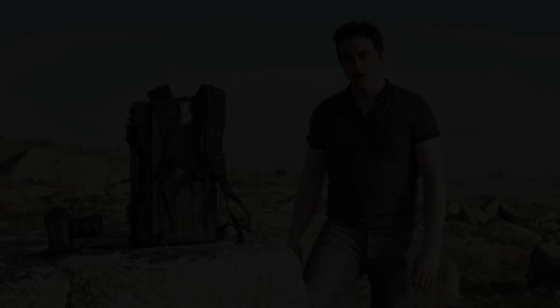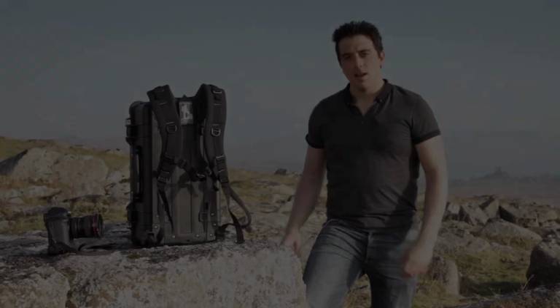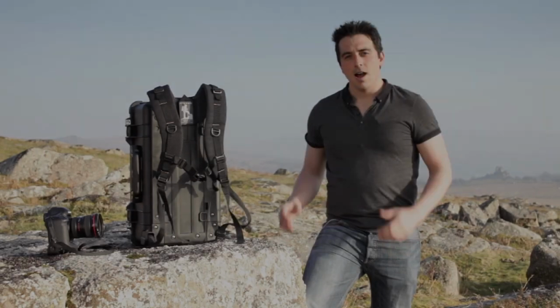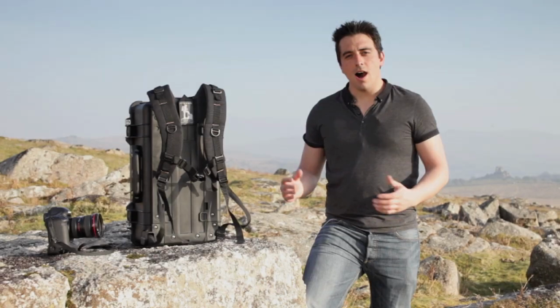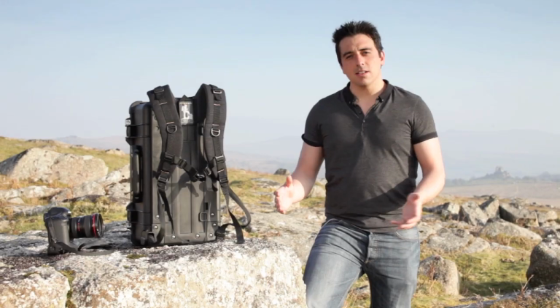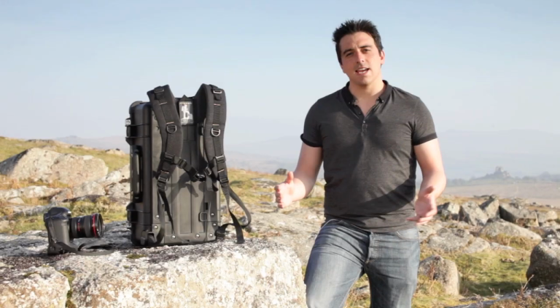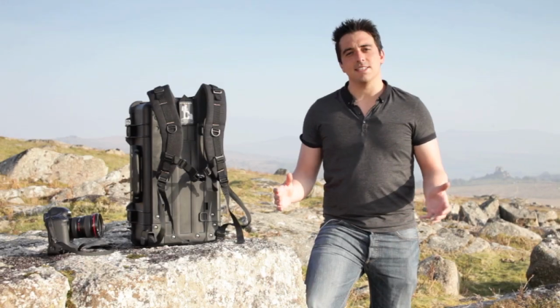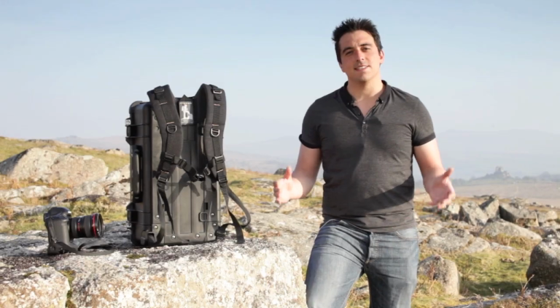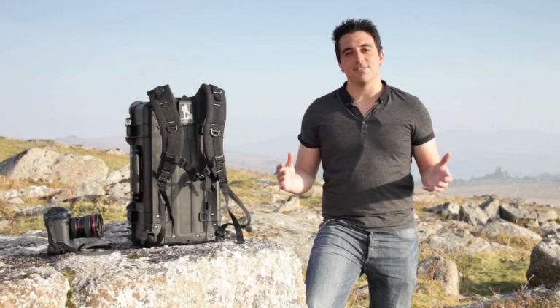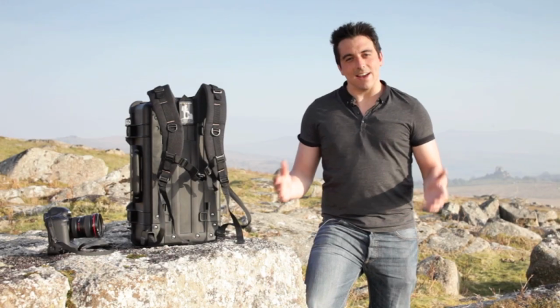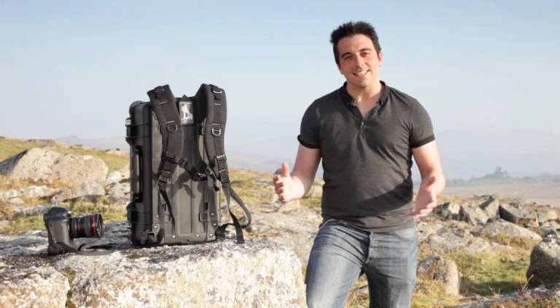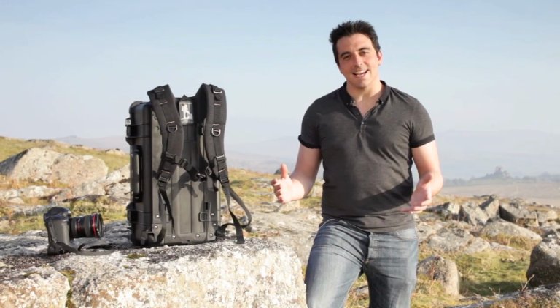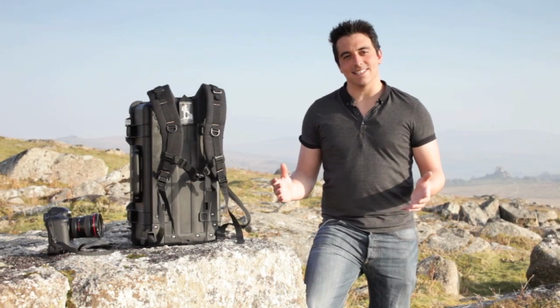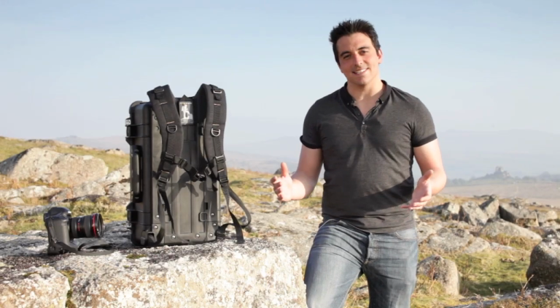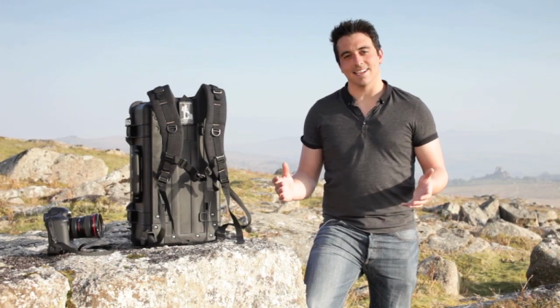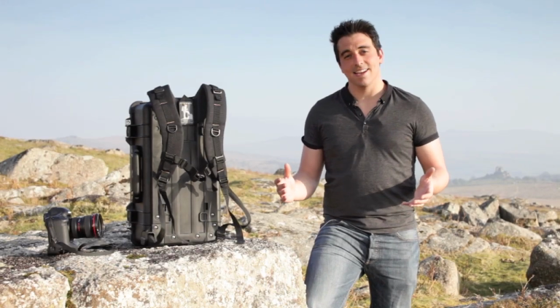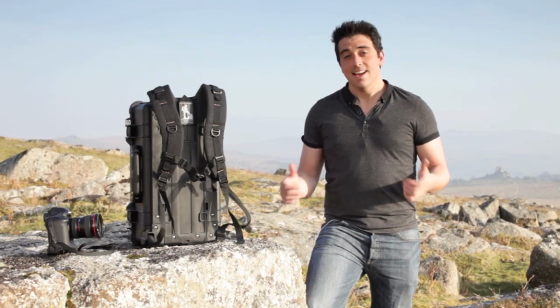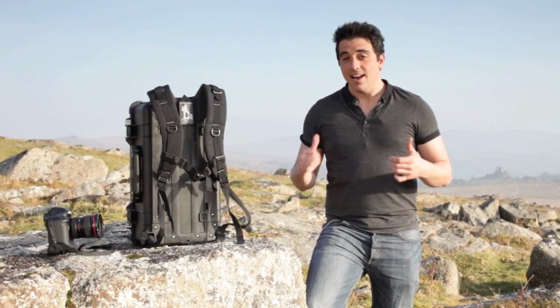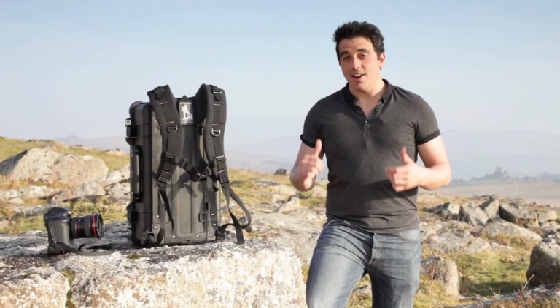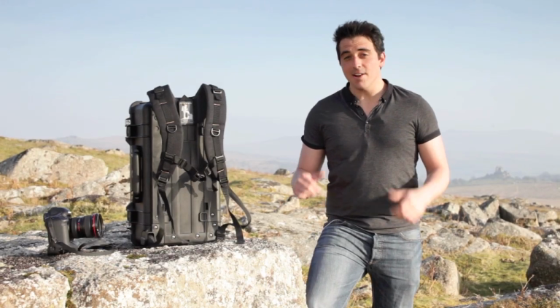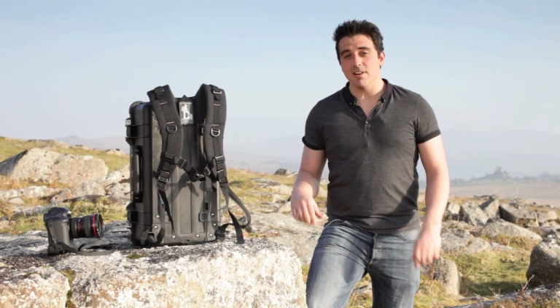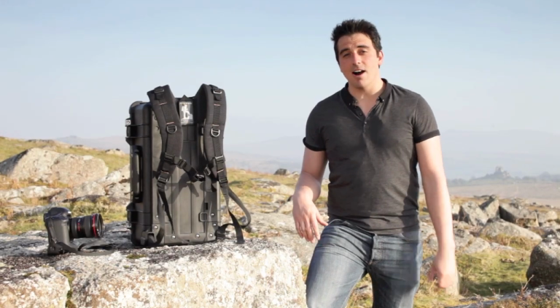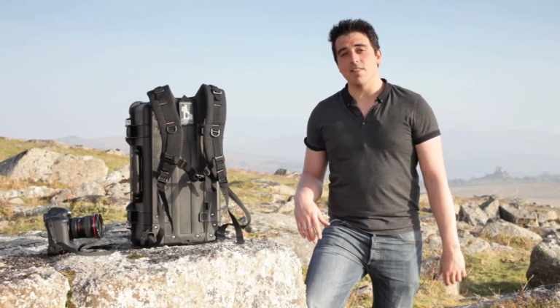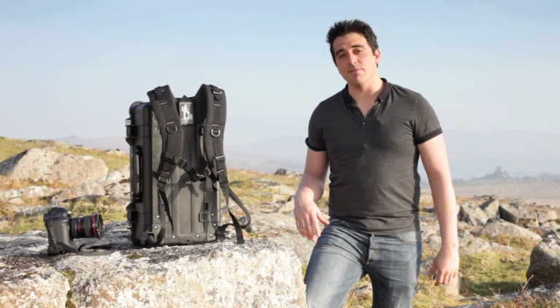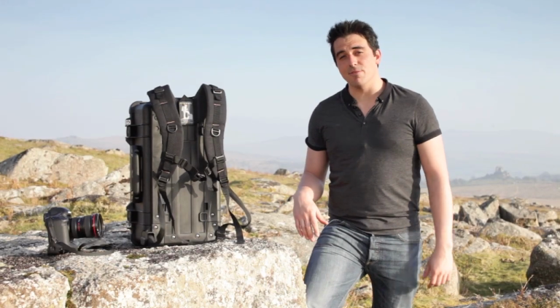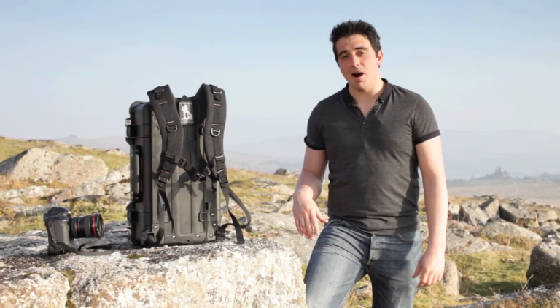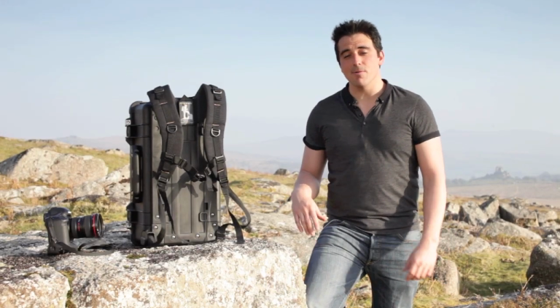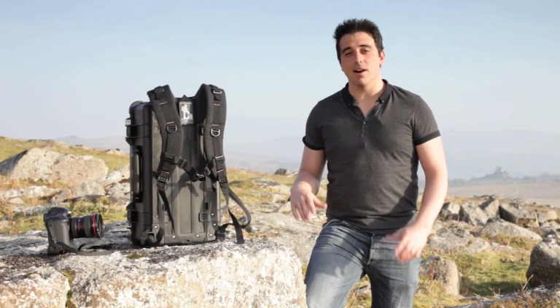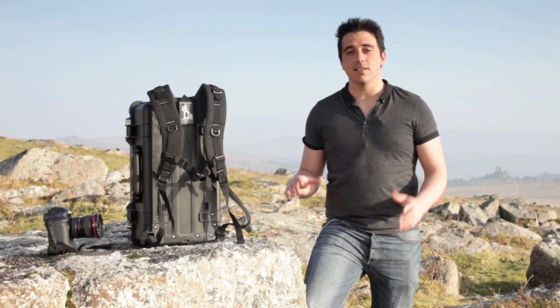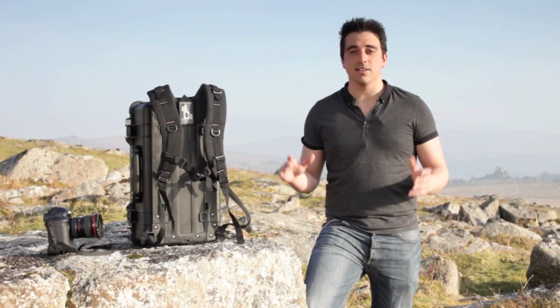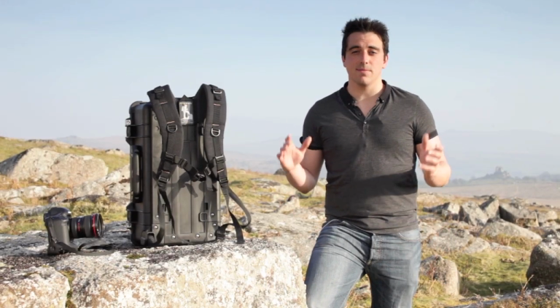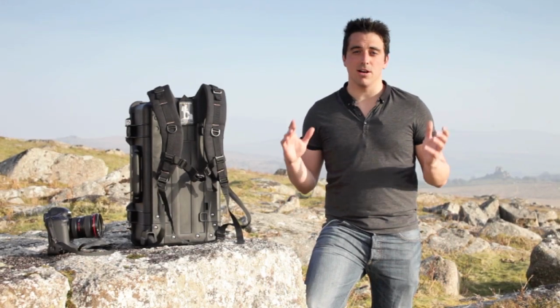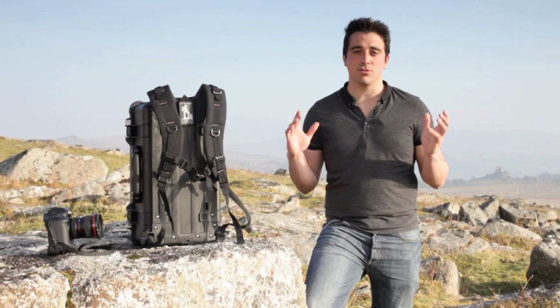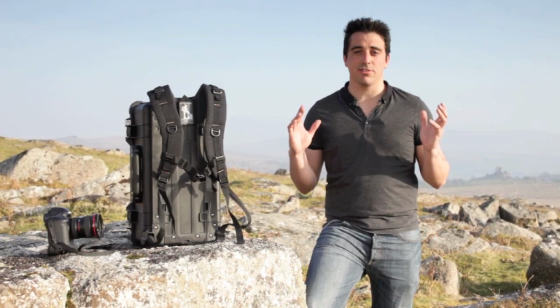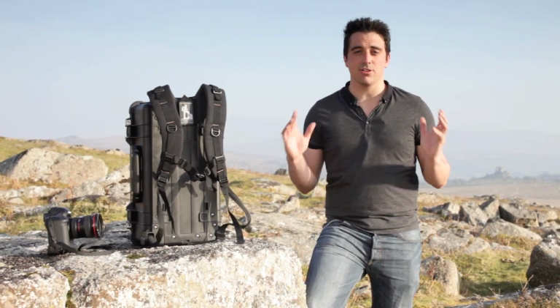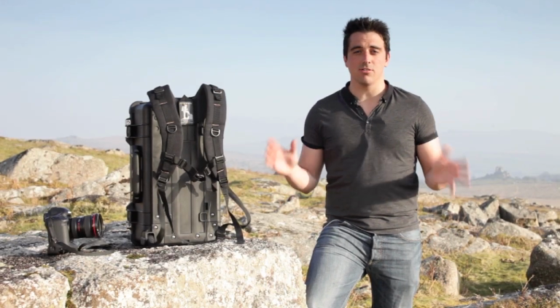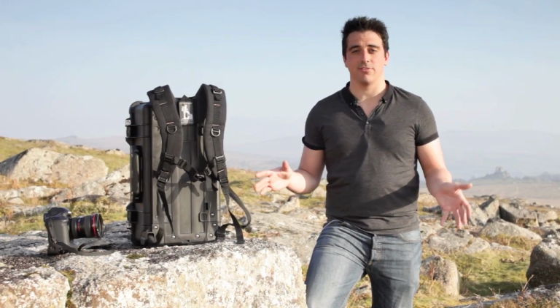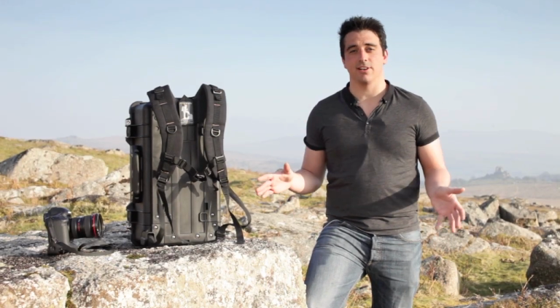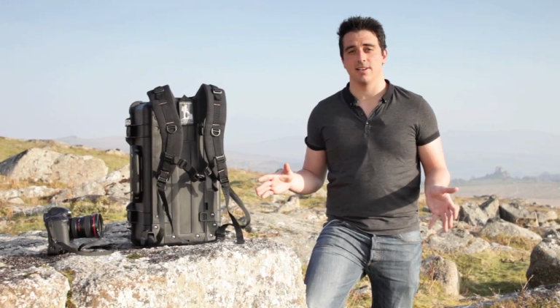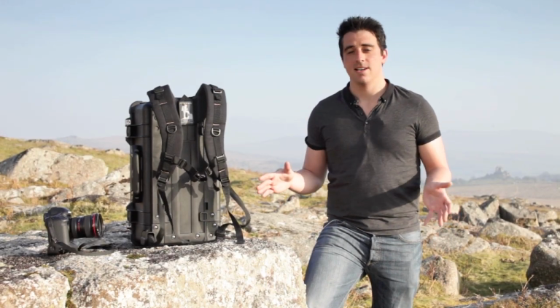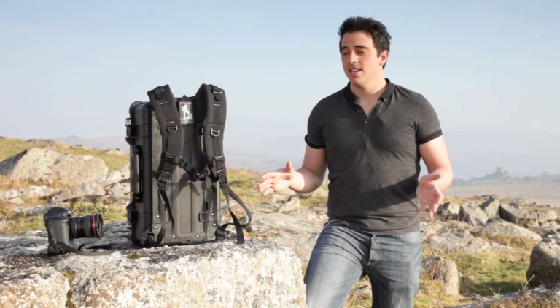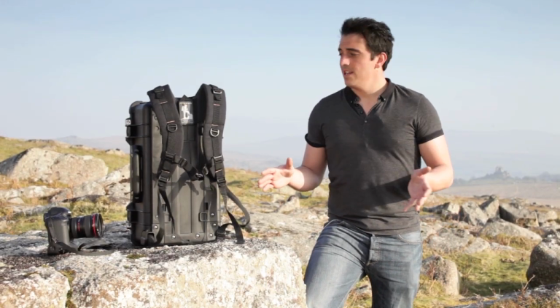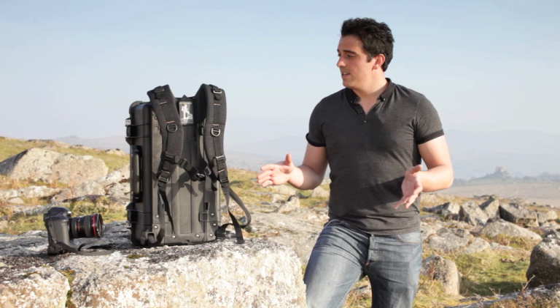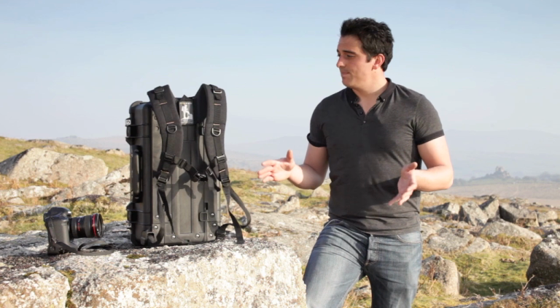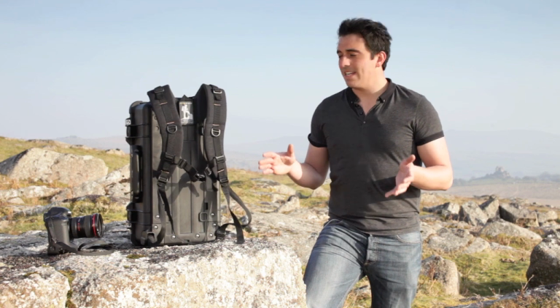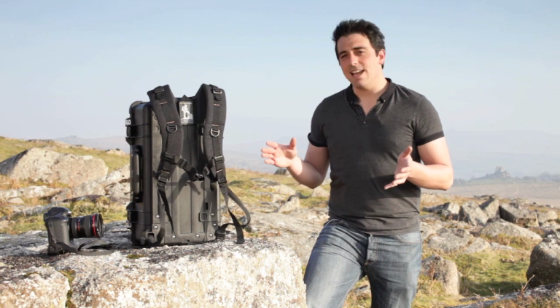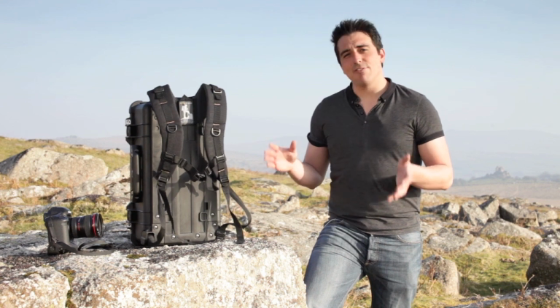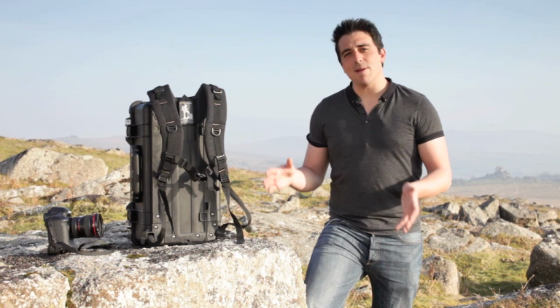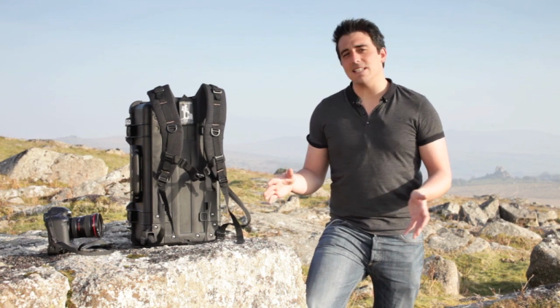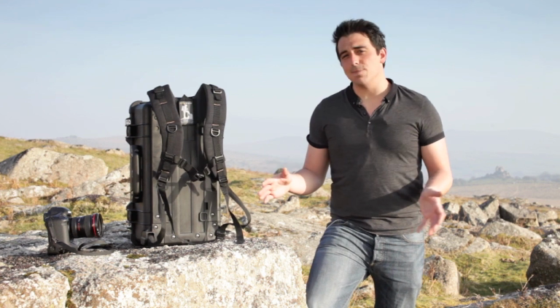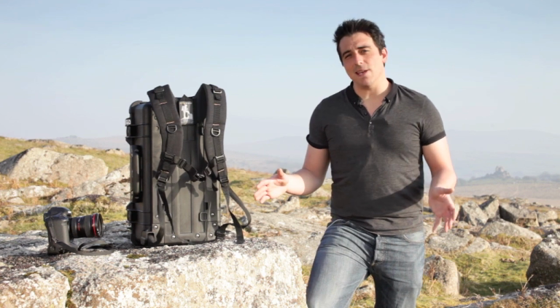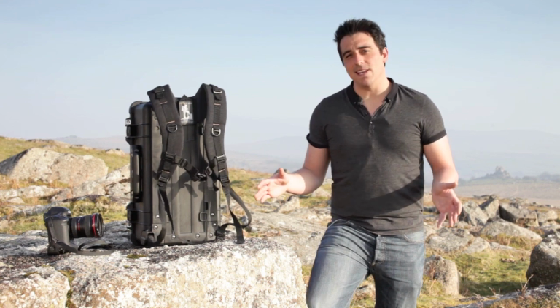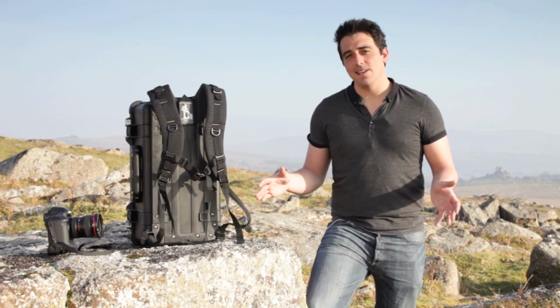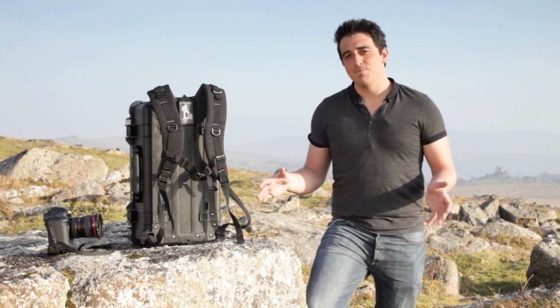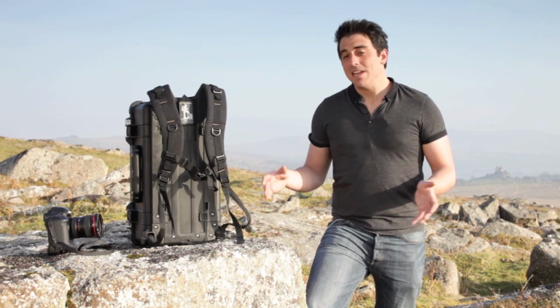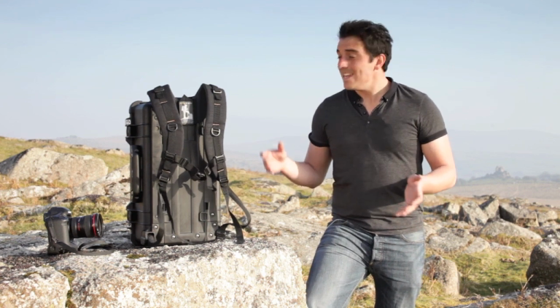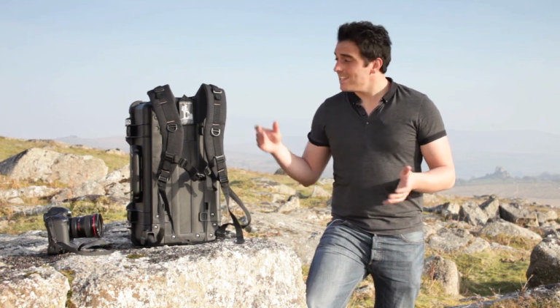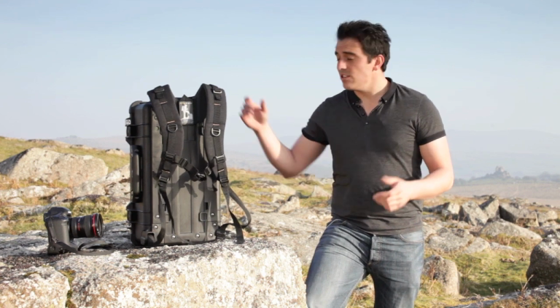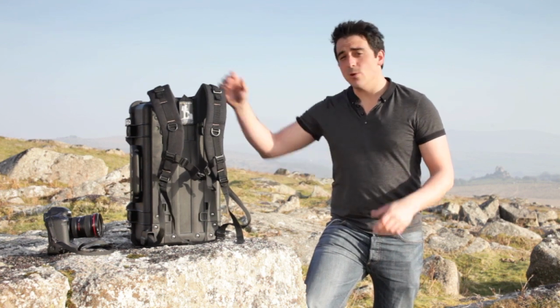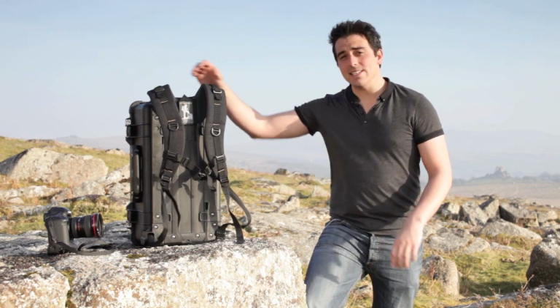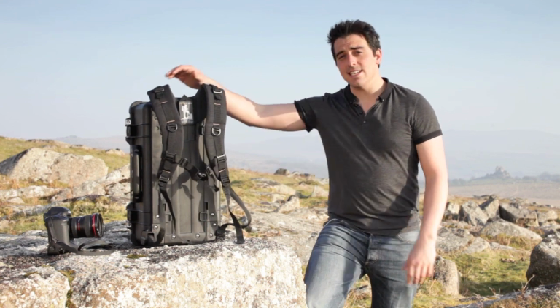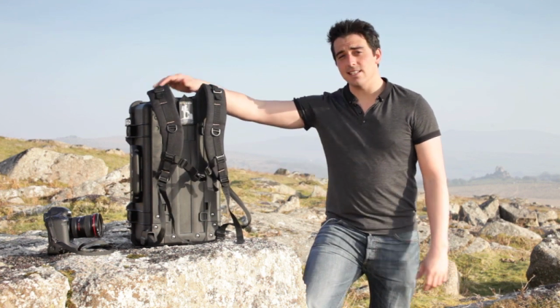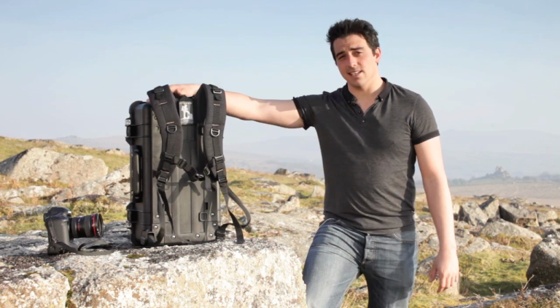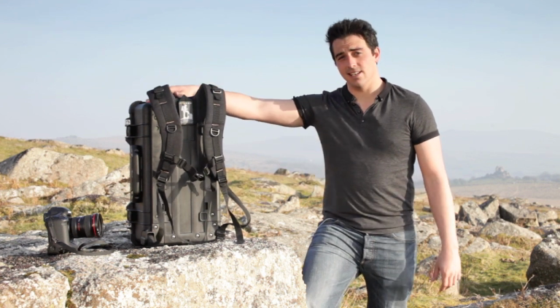Hard cases are fantastic and I rely on them for my work as a commercial photographer. But getting from A to B isn't always easy.